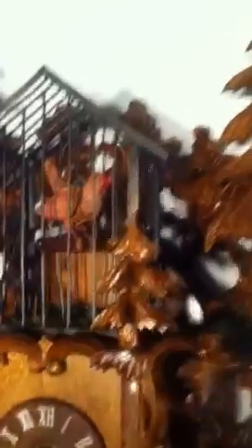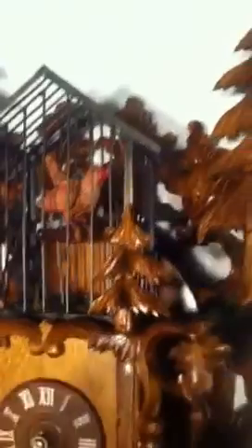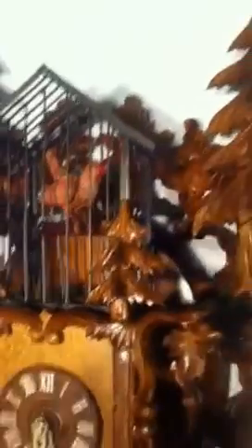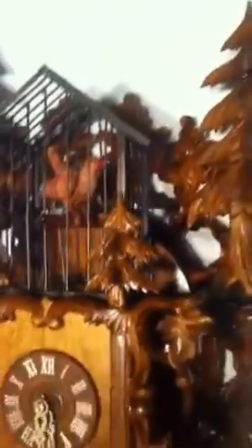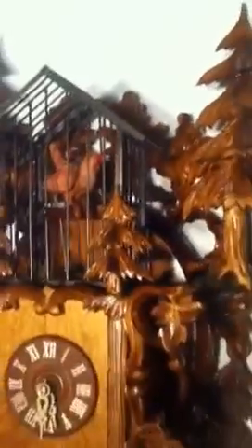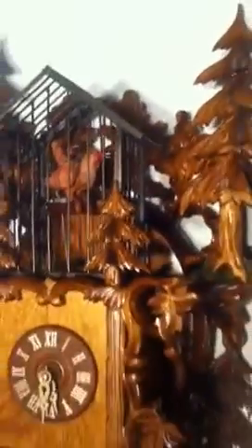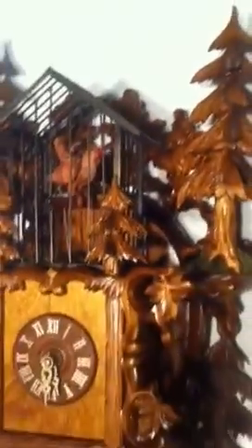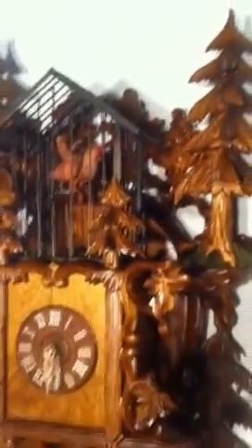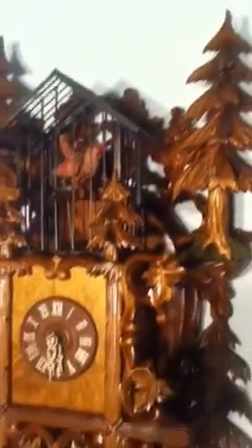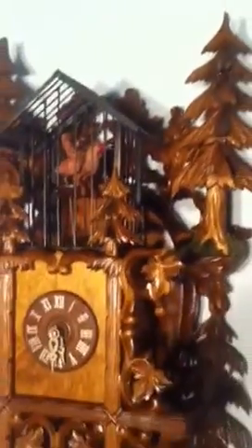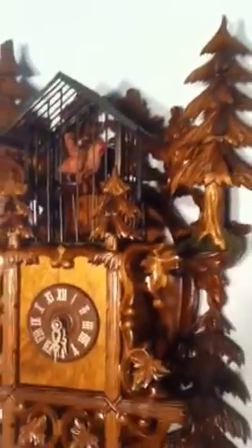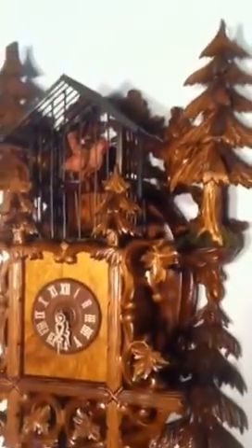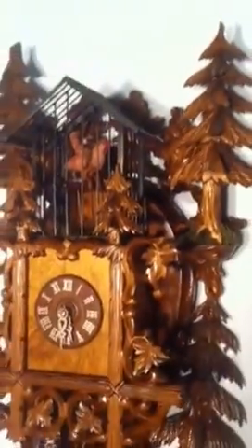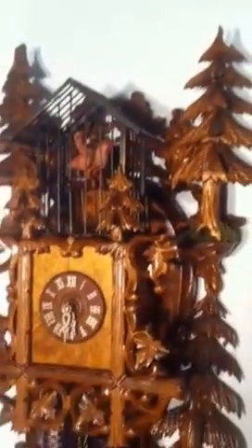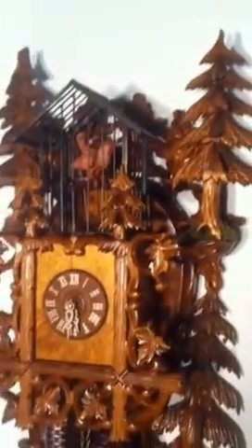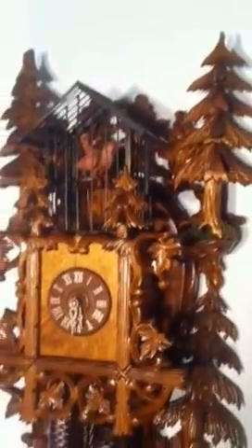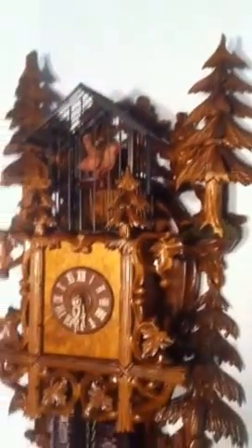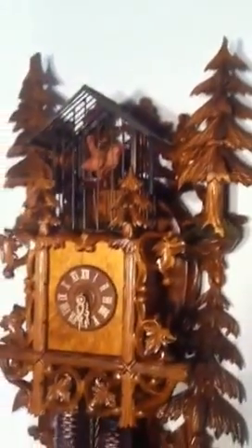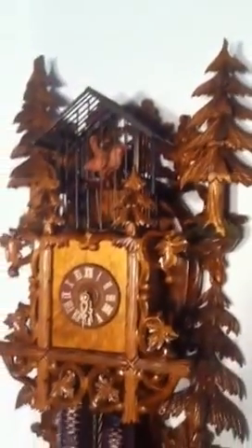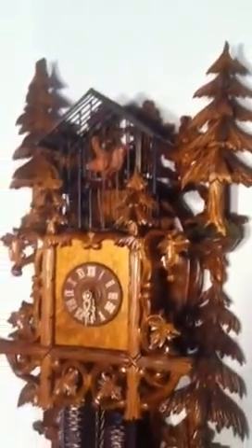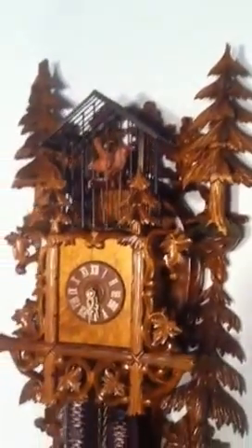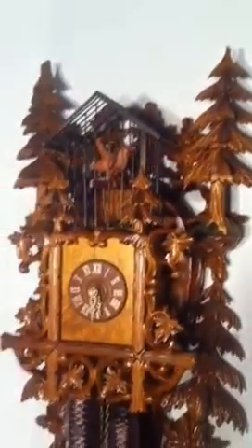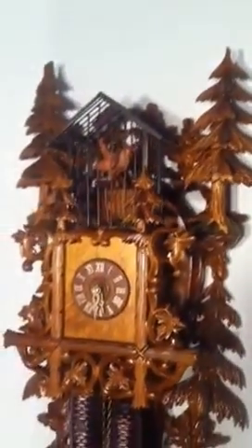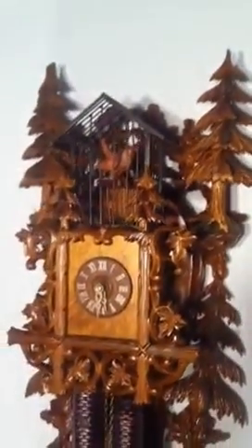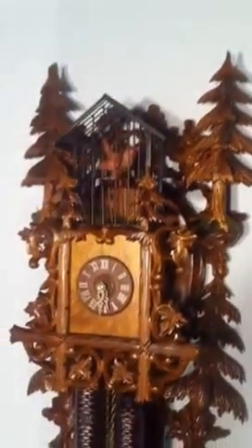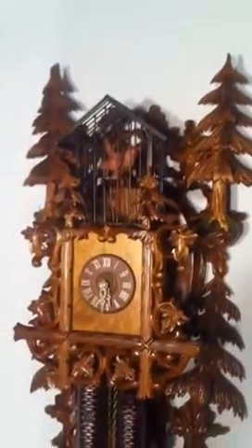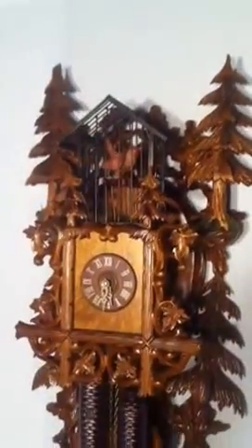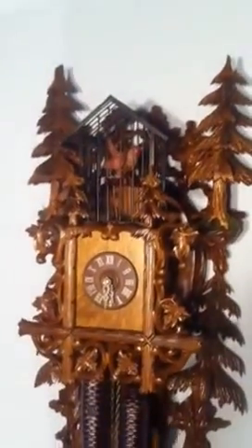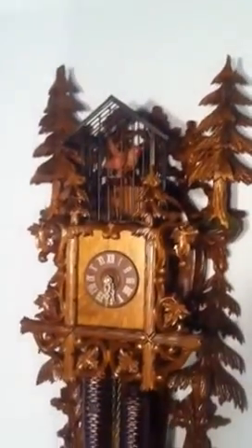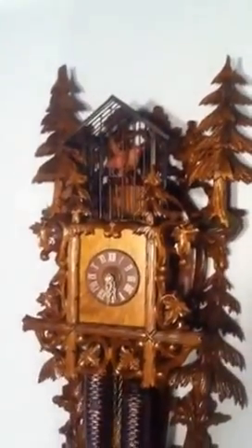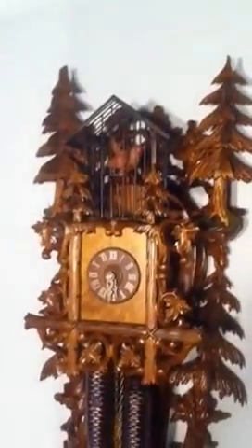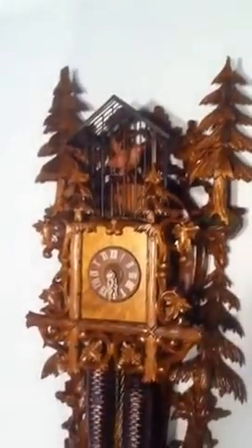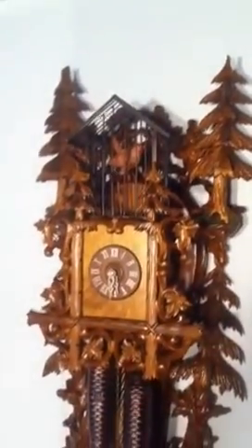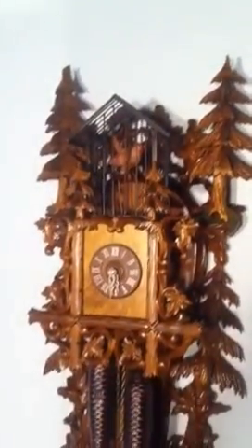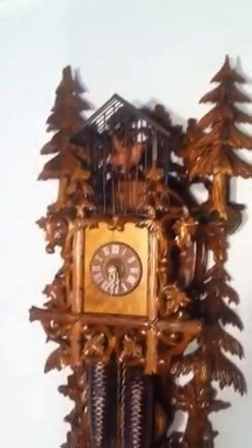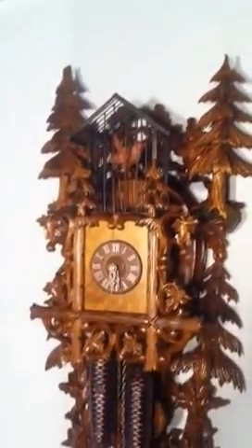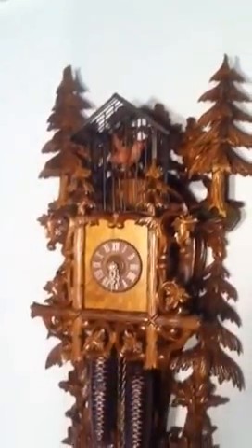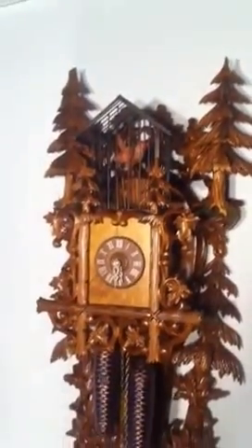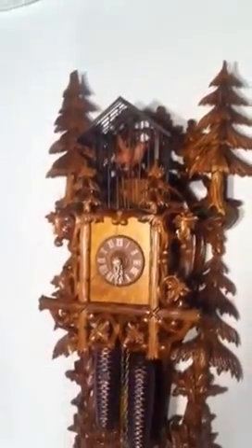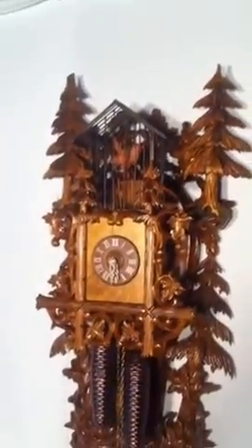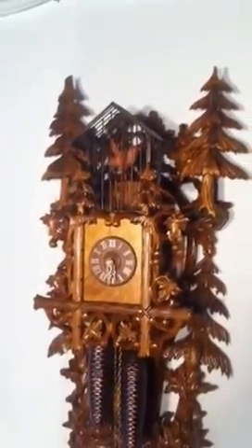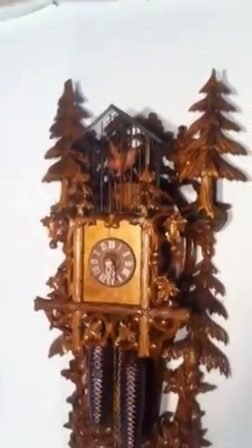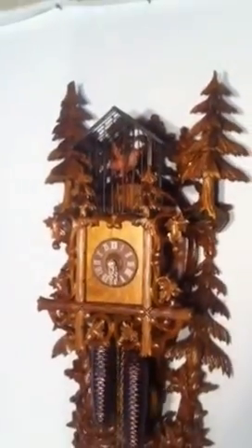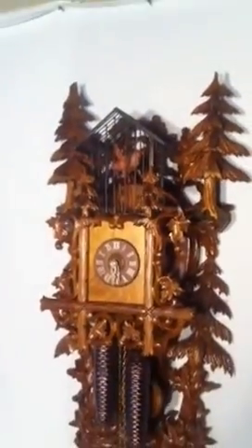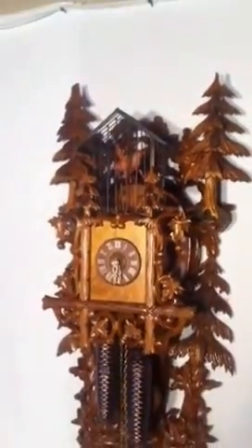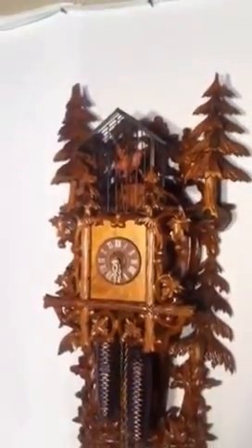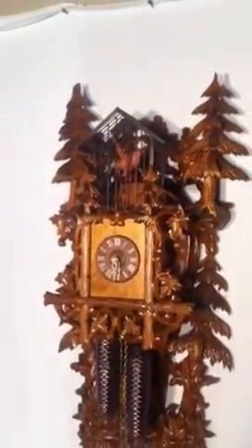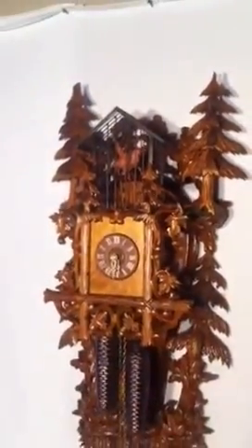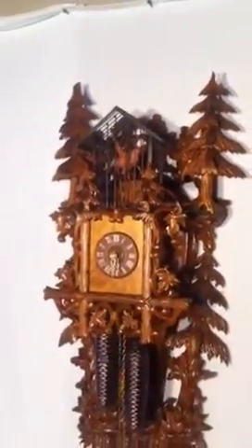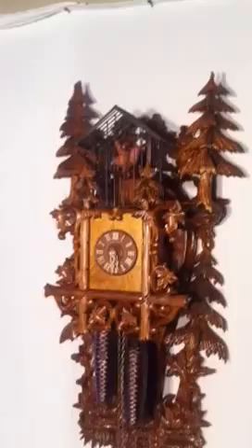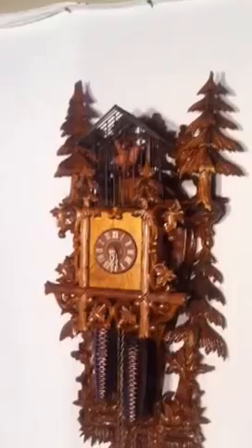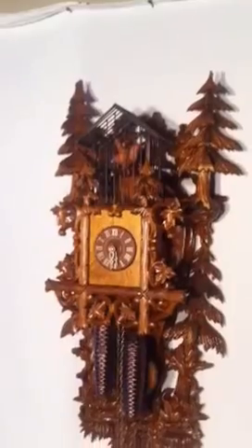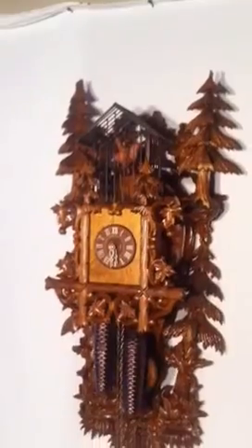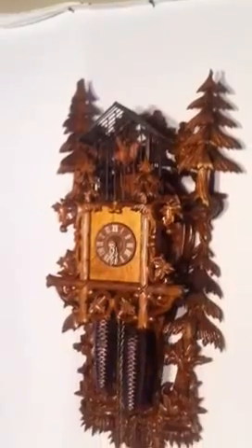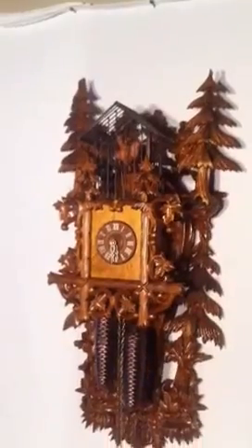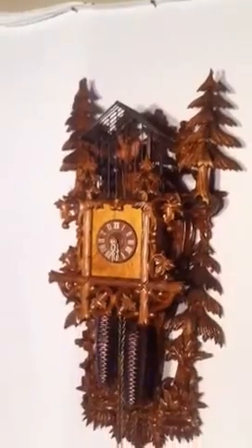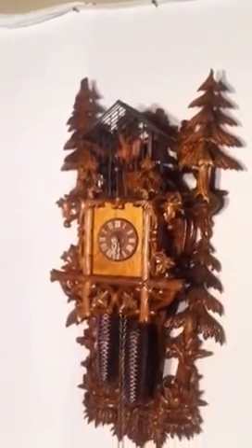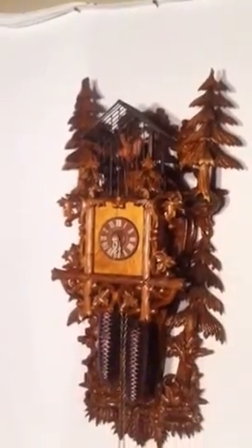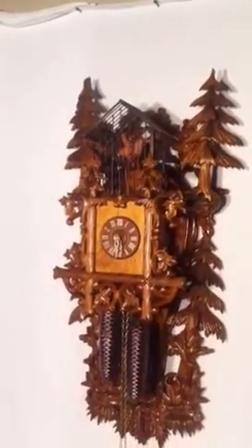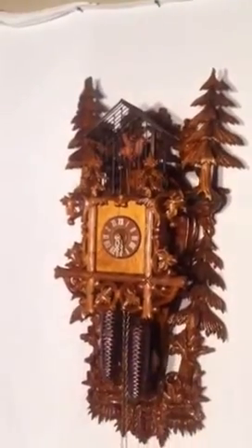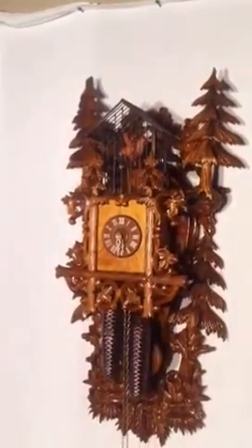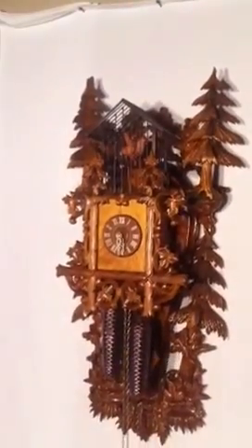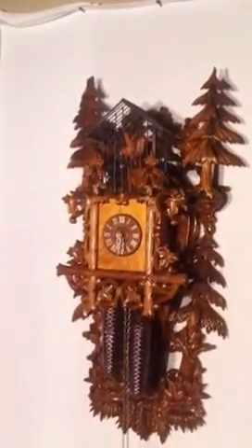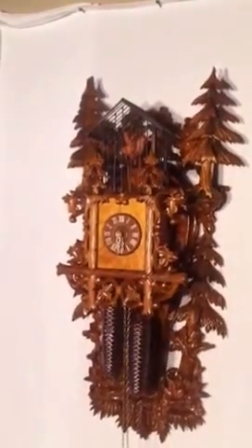That's model 8295, the Birdcage Clock, available at CuckooKingdom.com. Thank you.